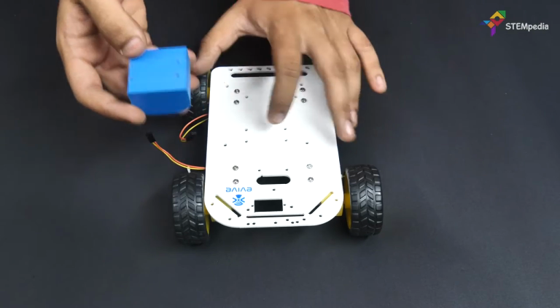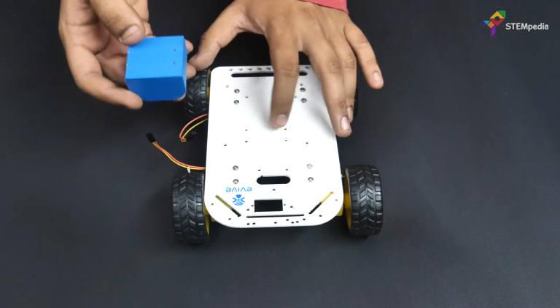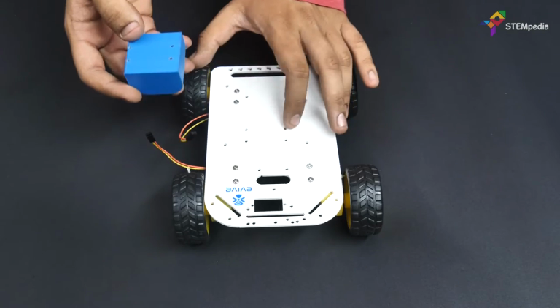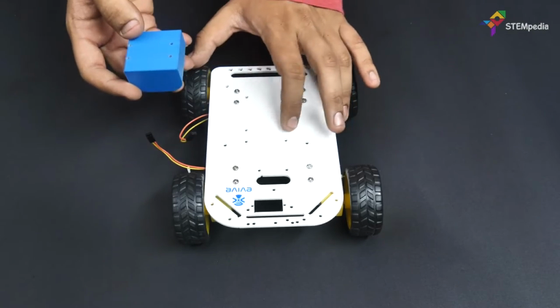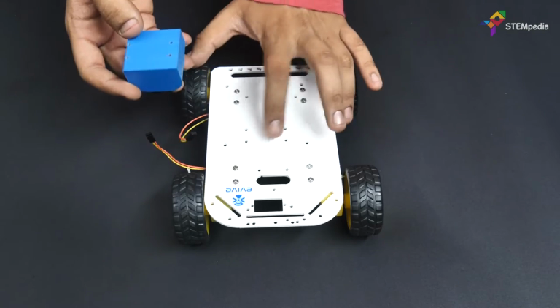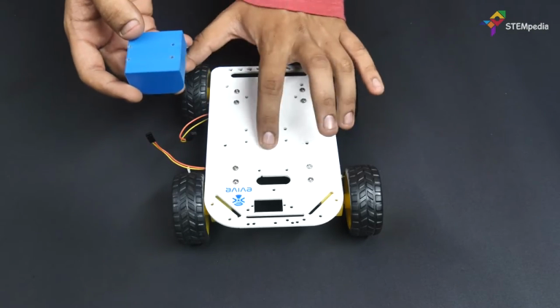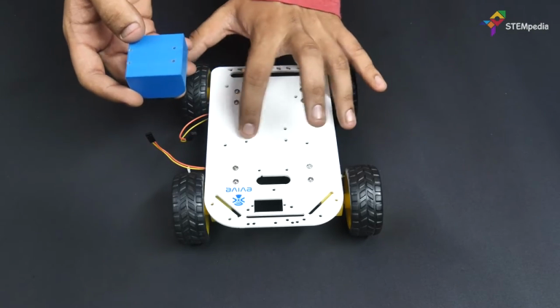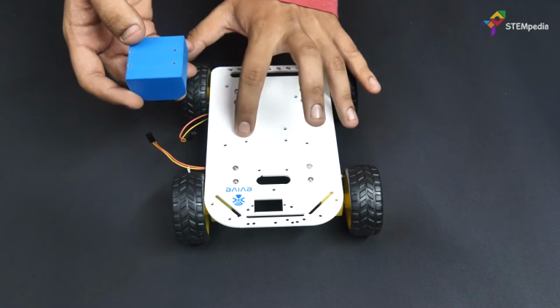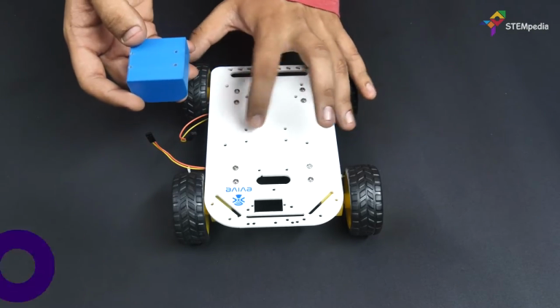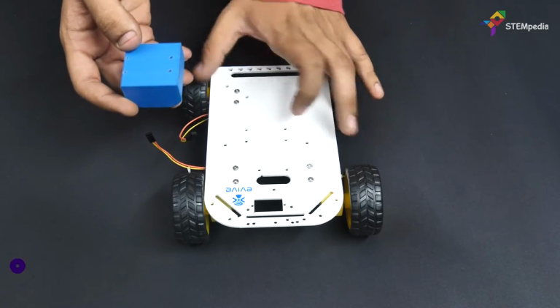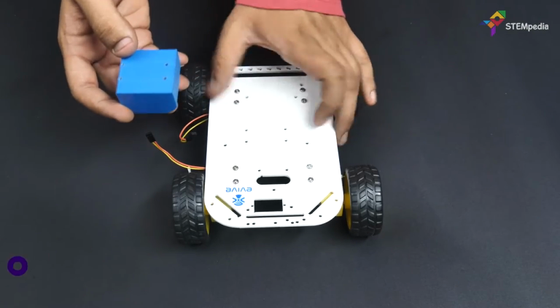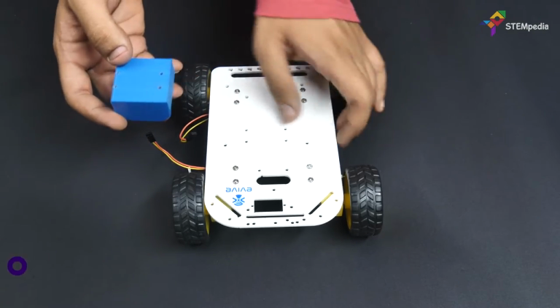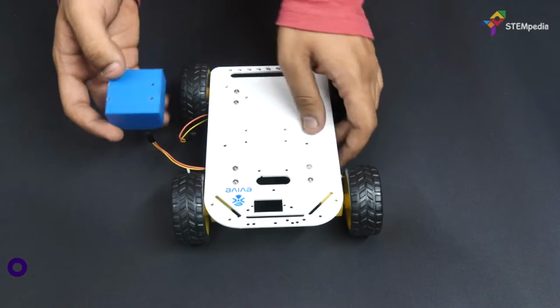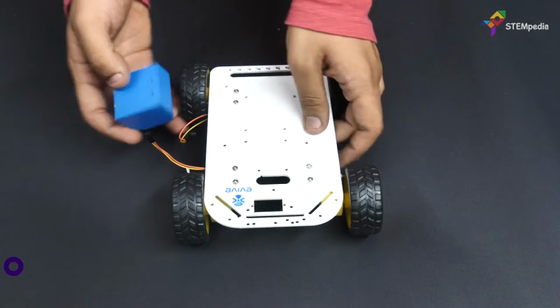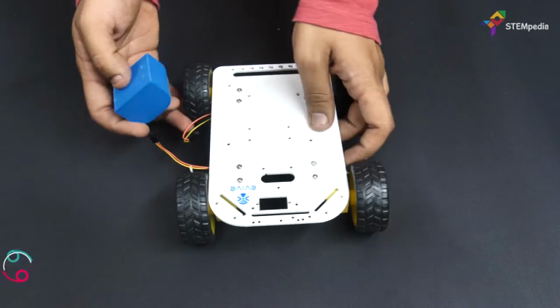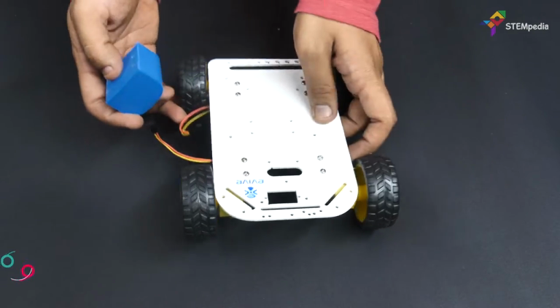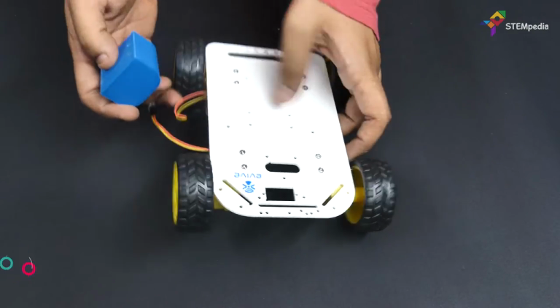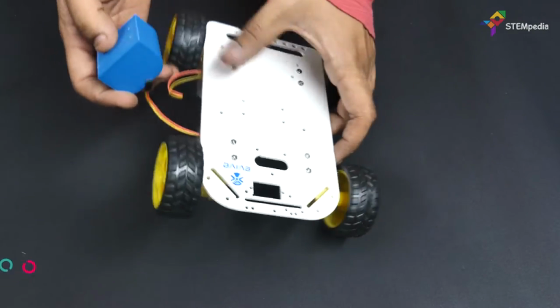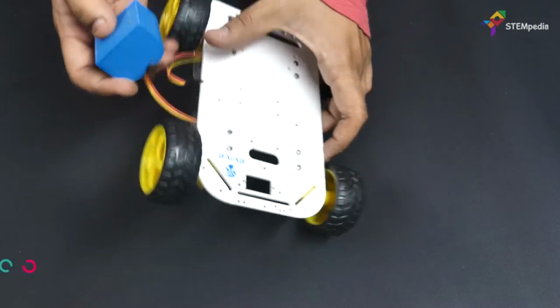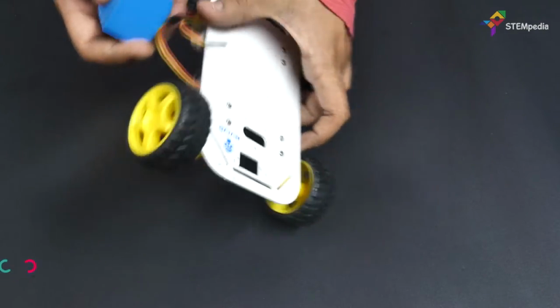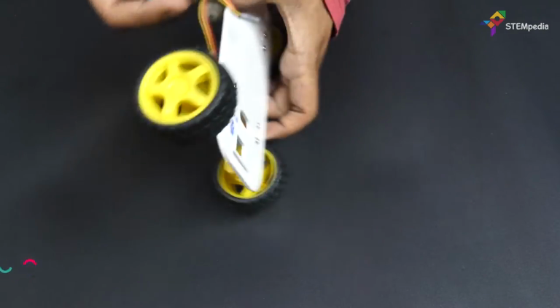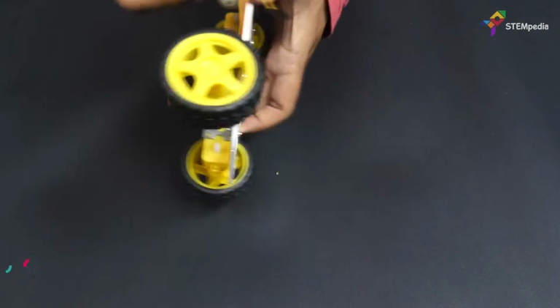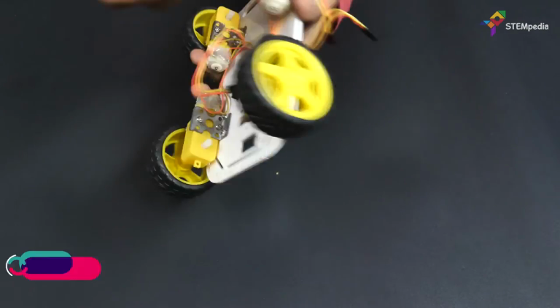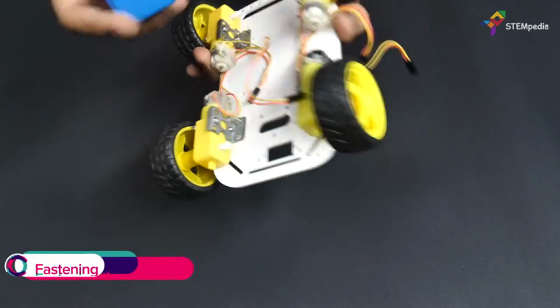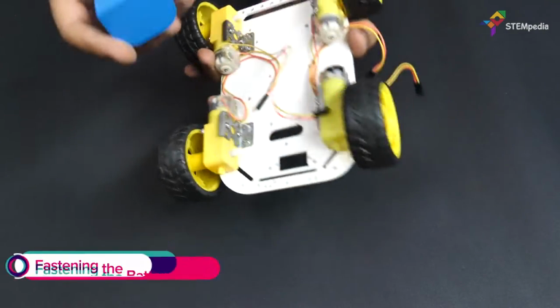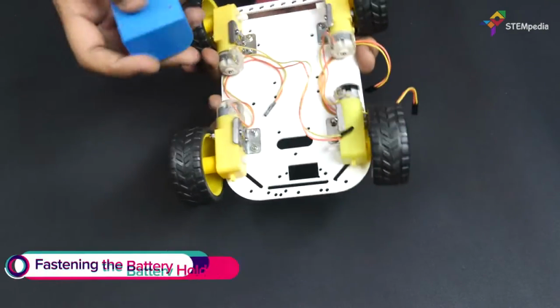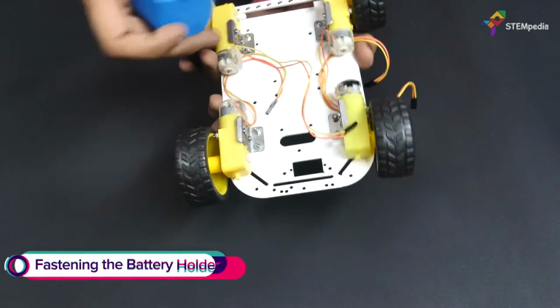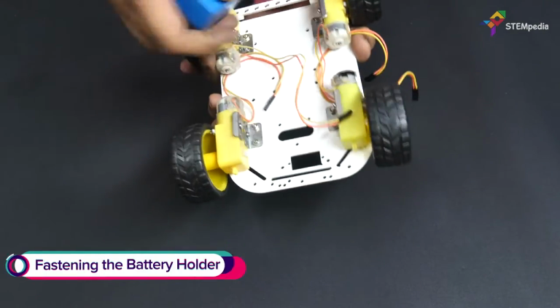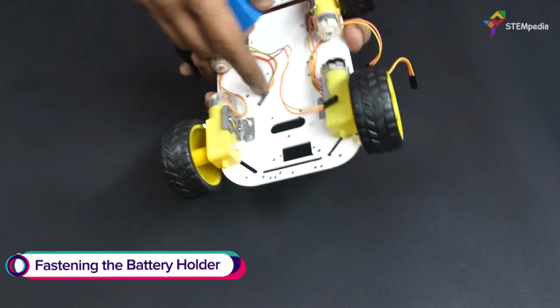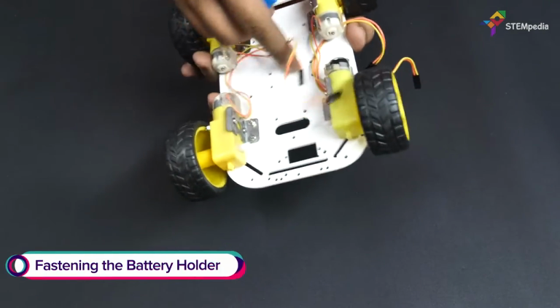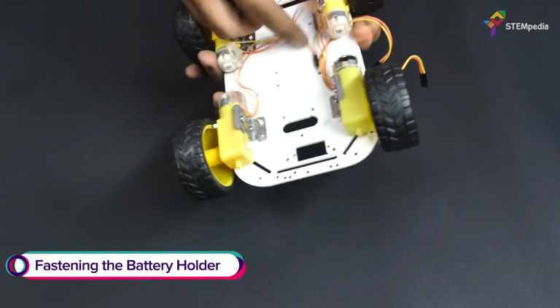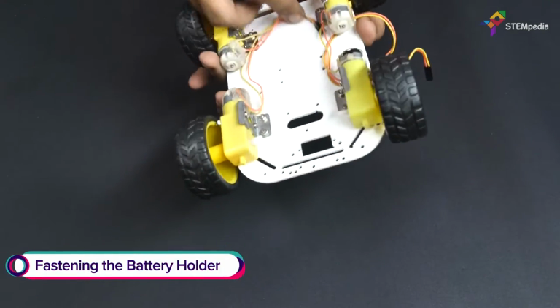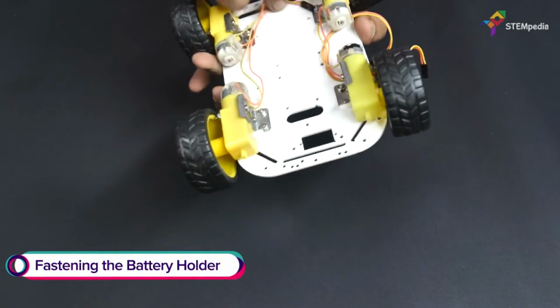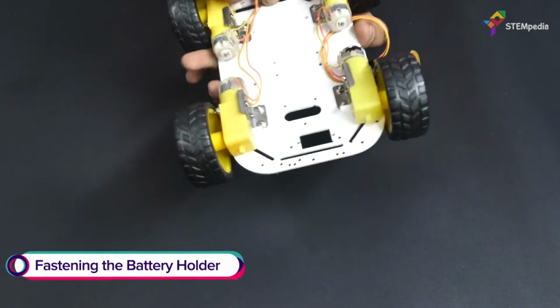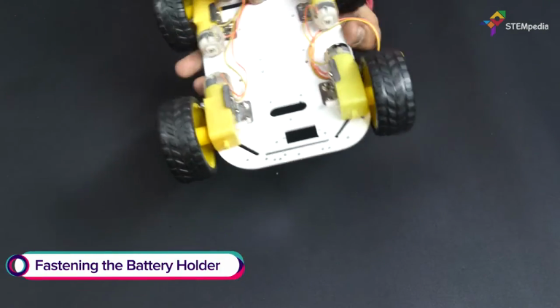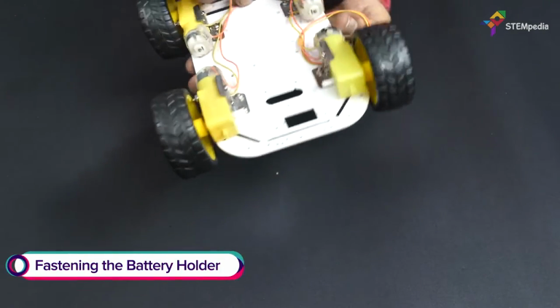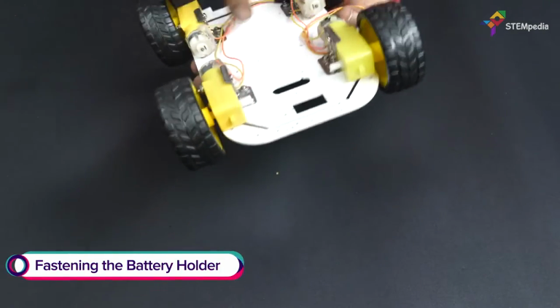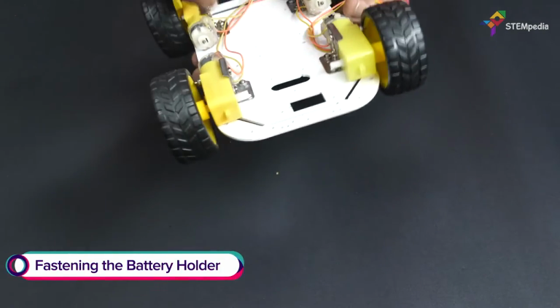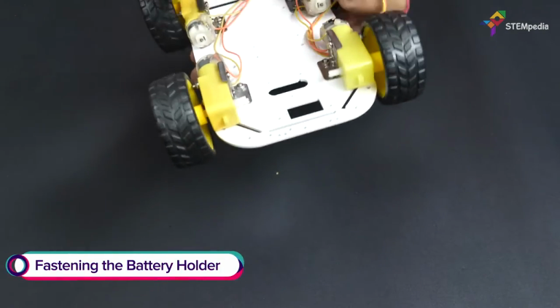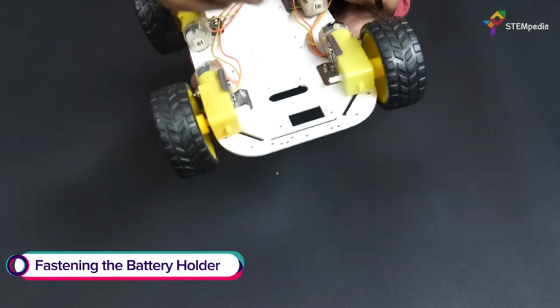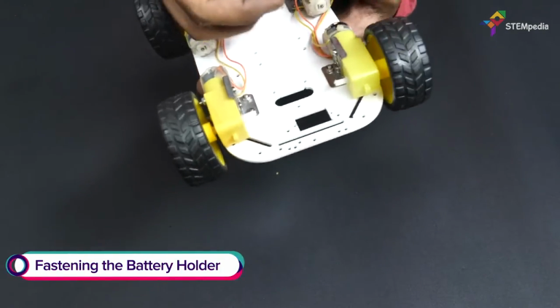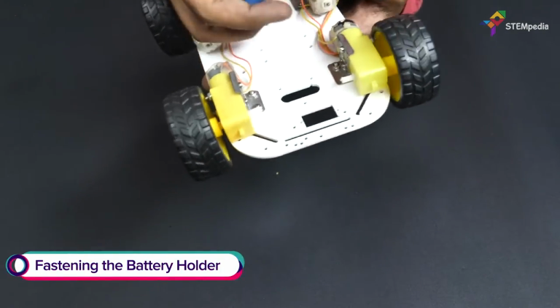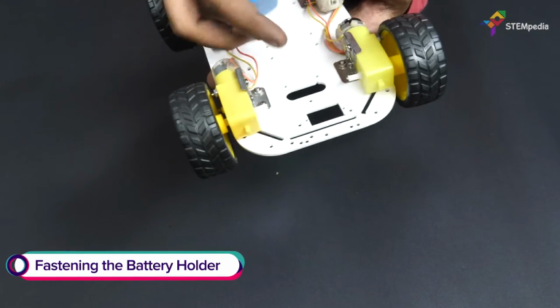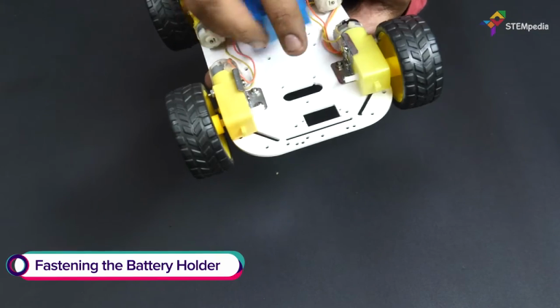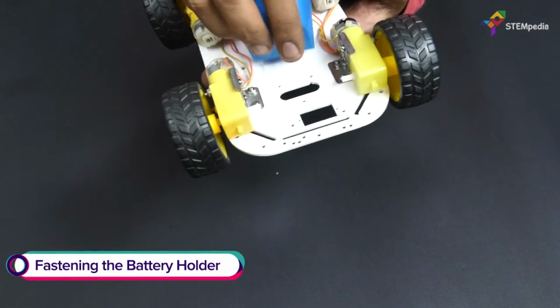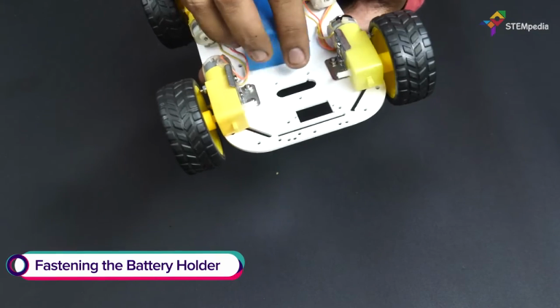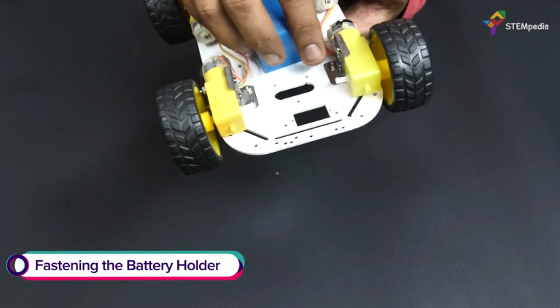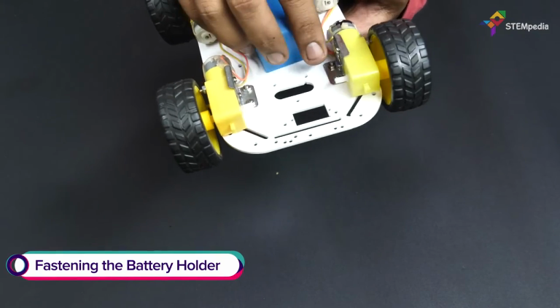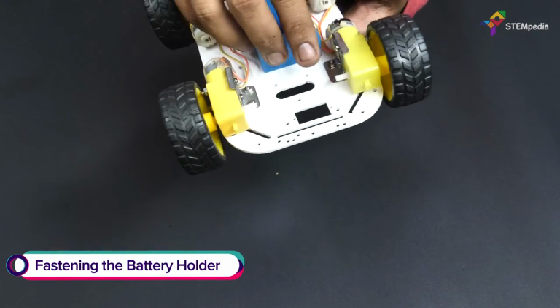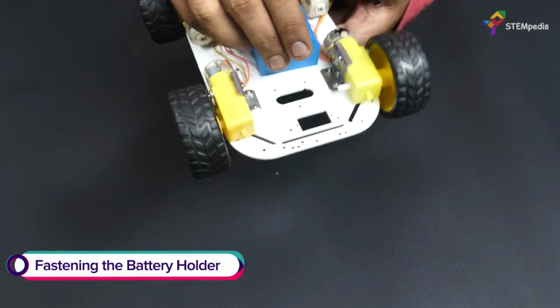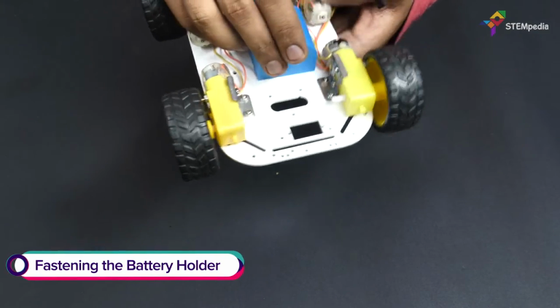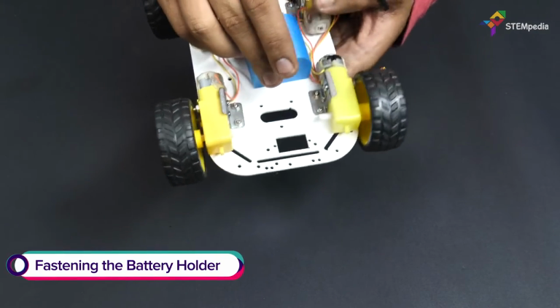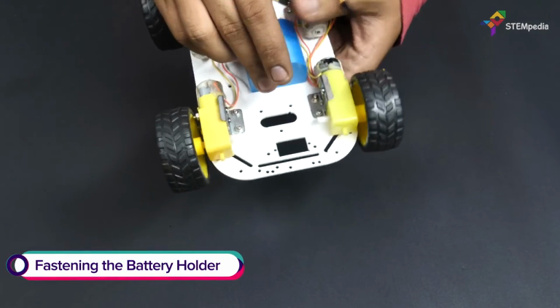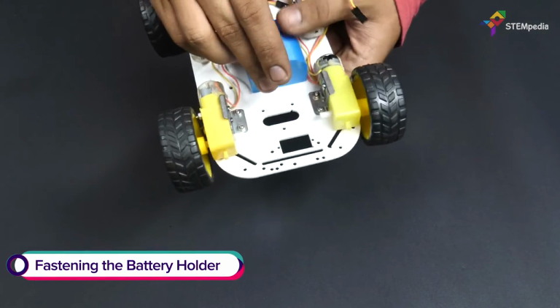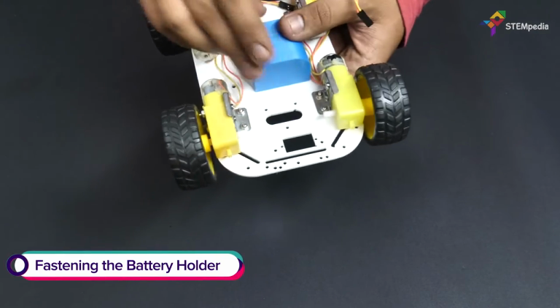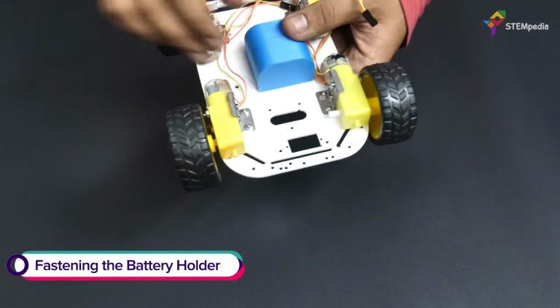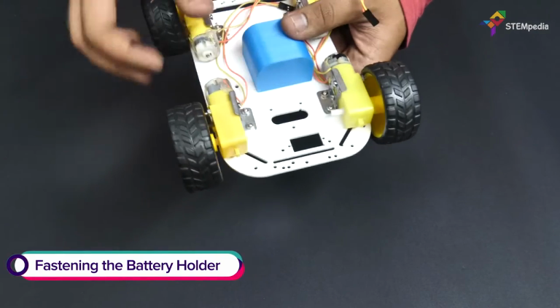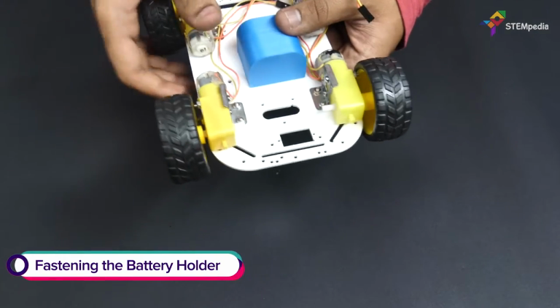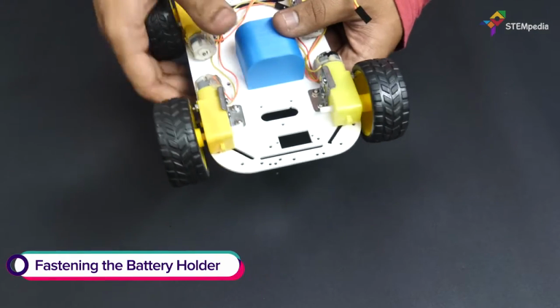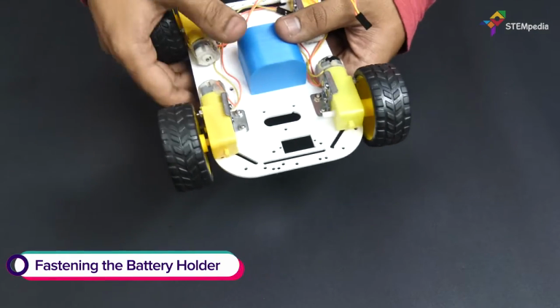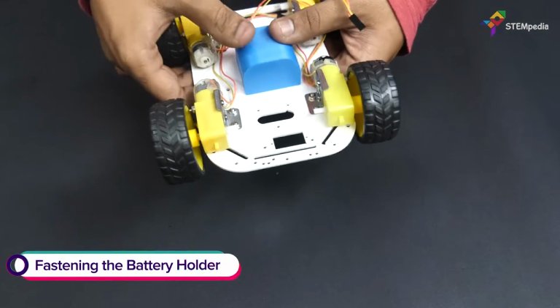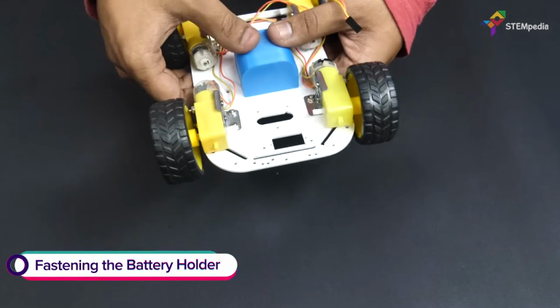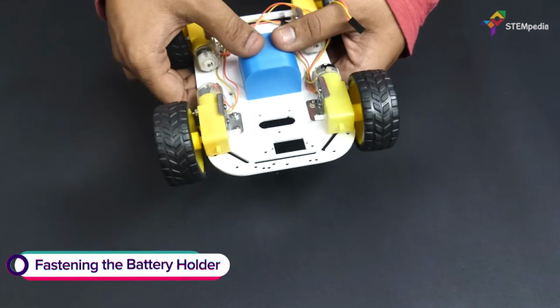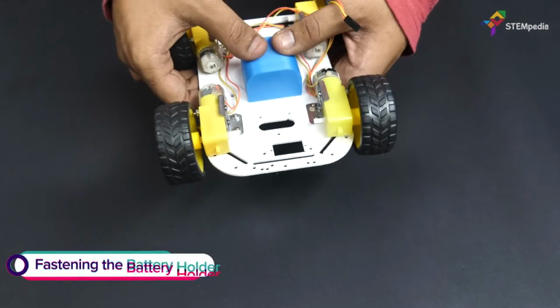To hold the battery, fasten the 3D printed battery holder between the motors using M3 bolts of 8mm length.